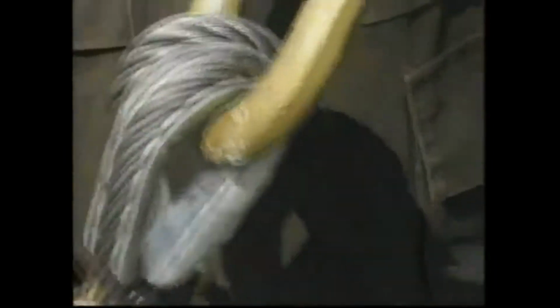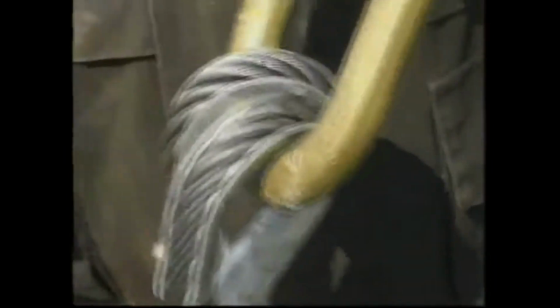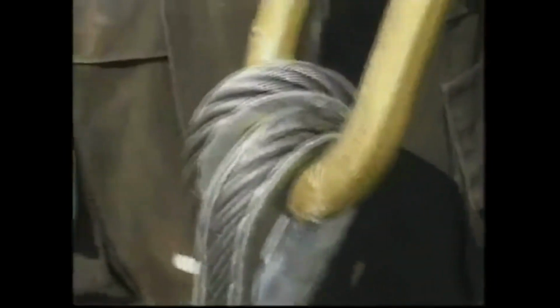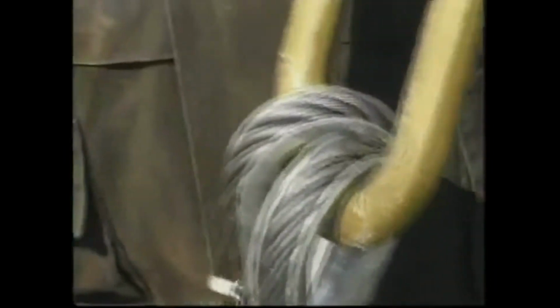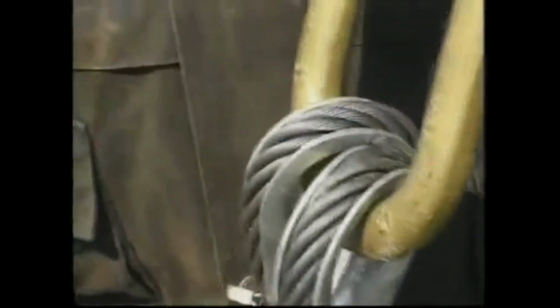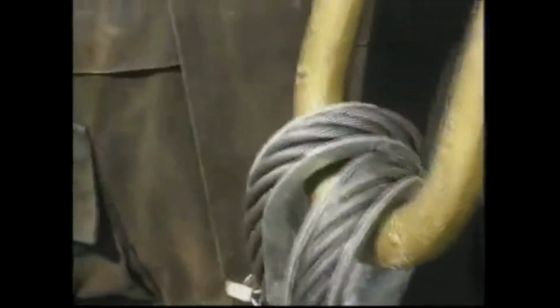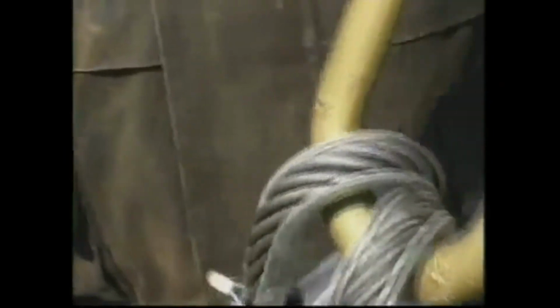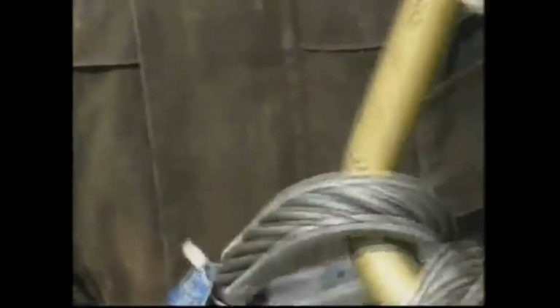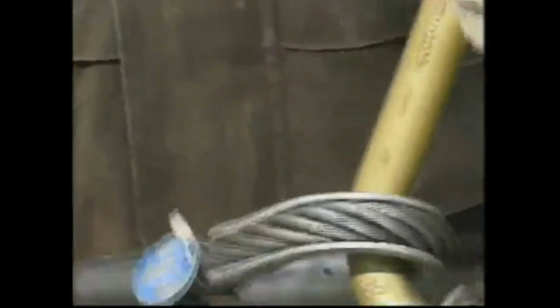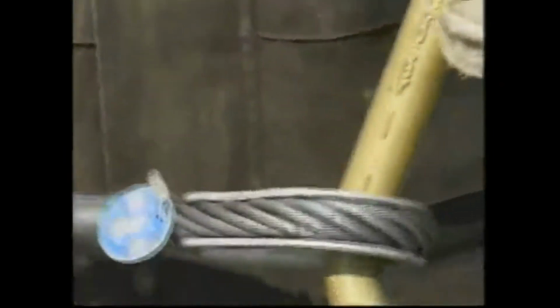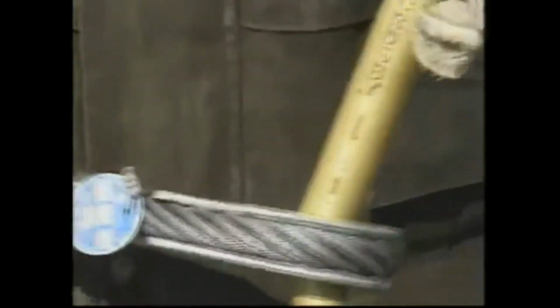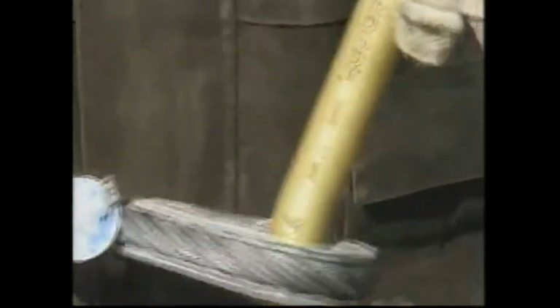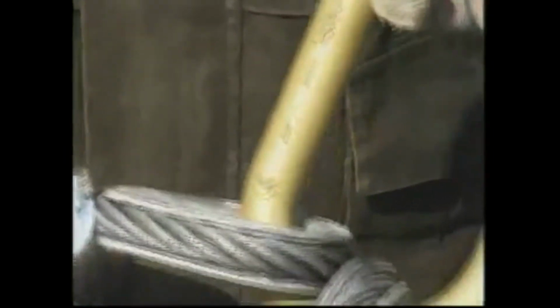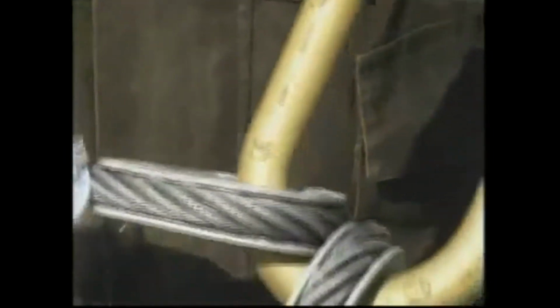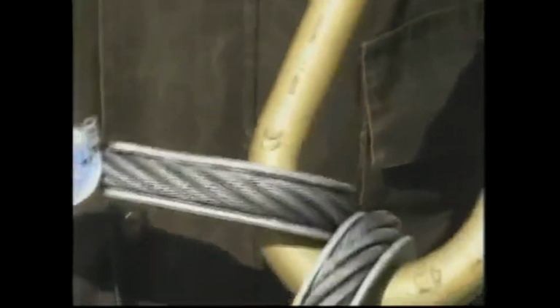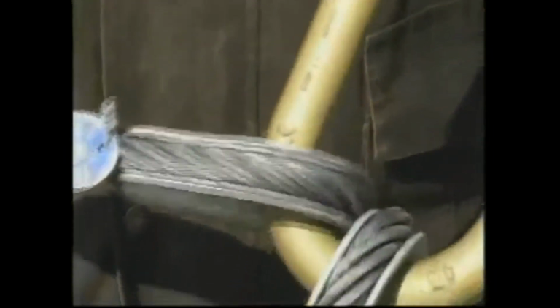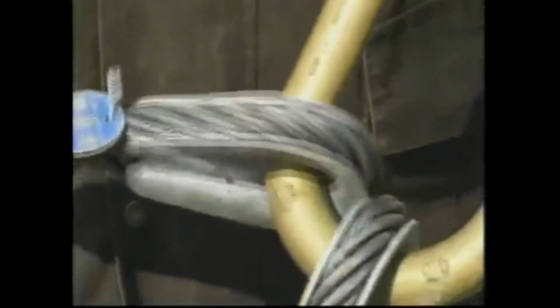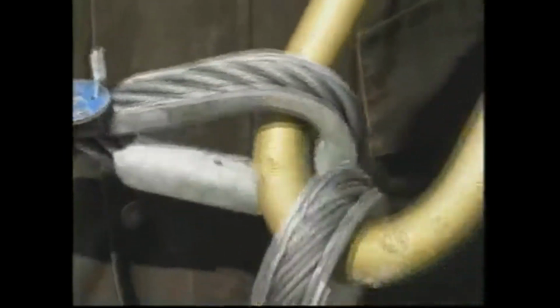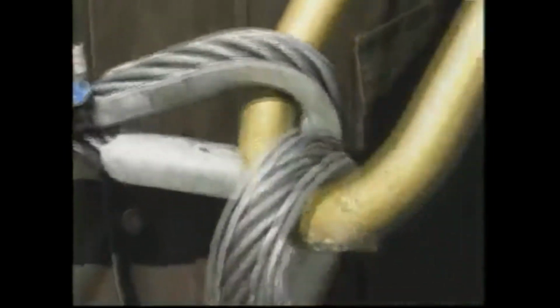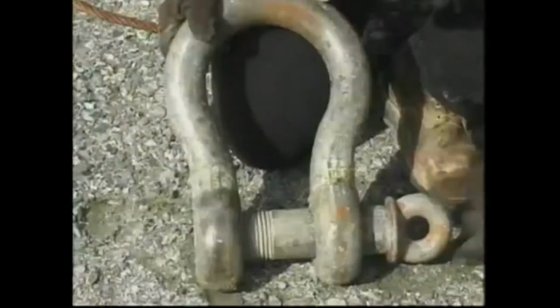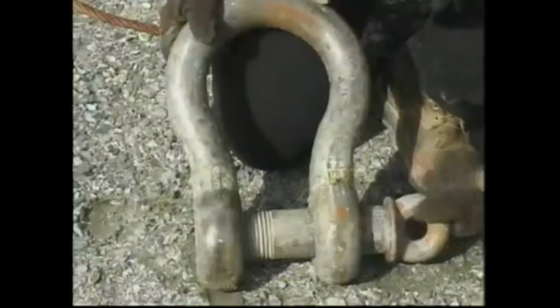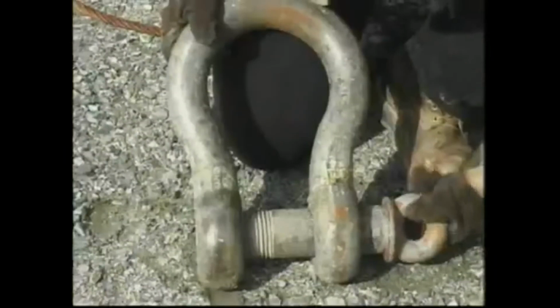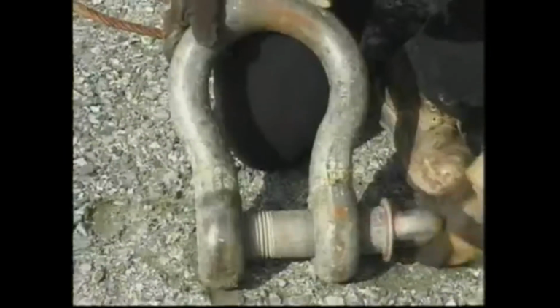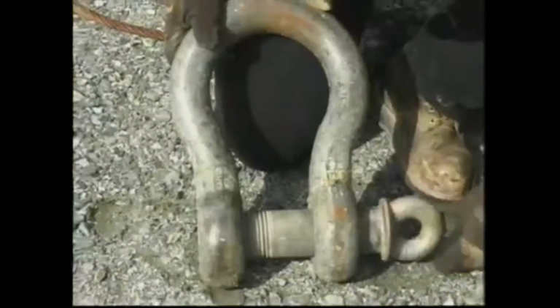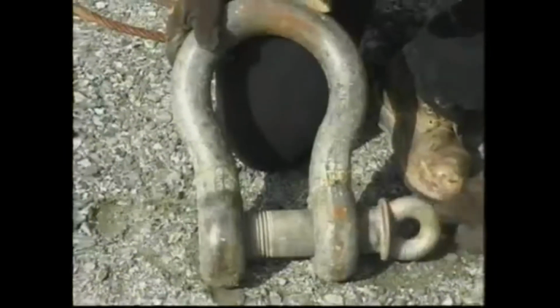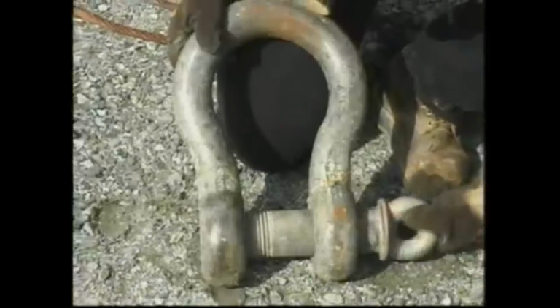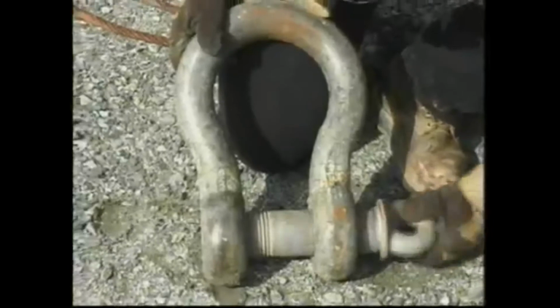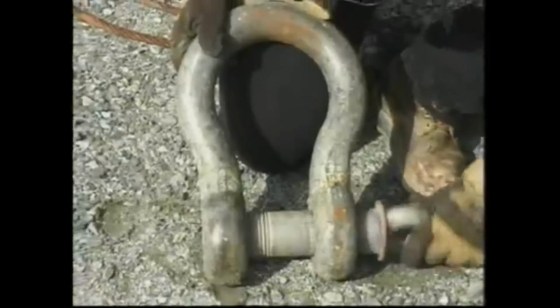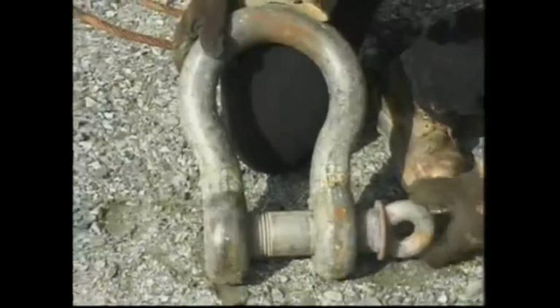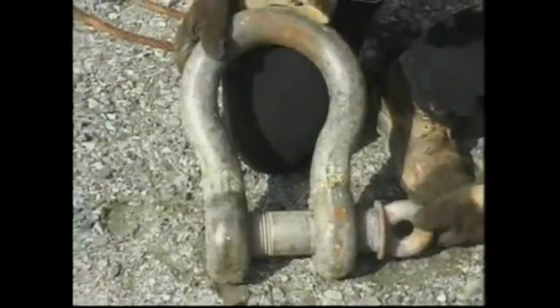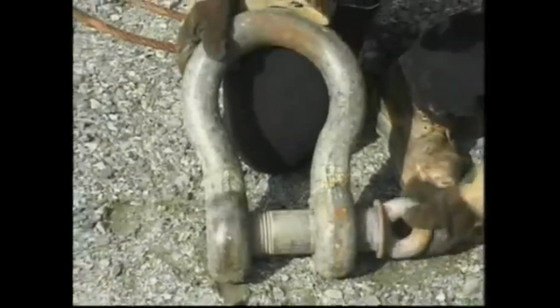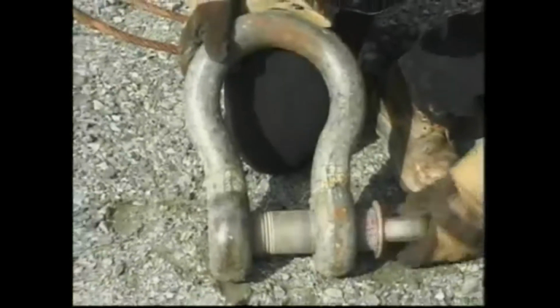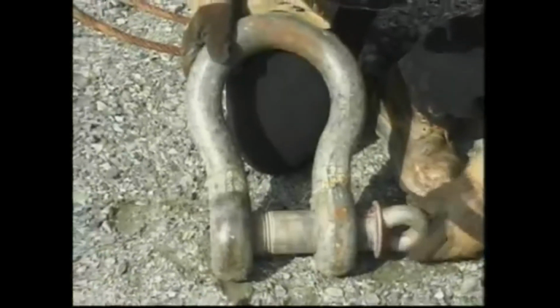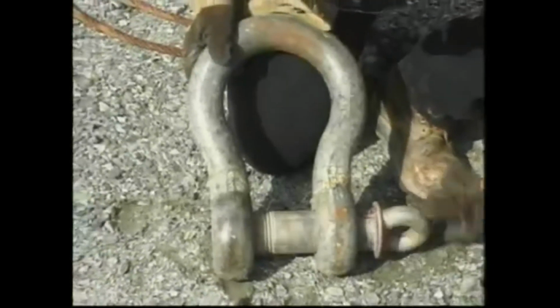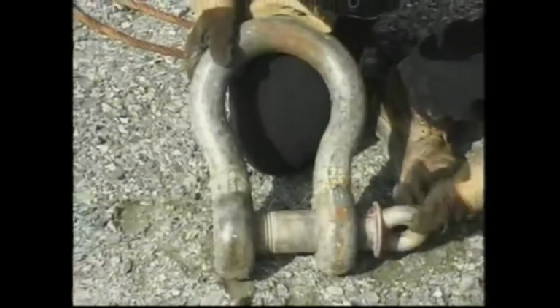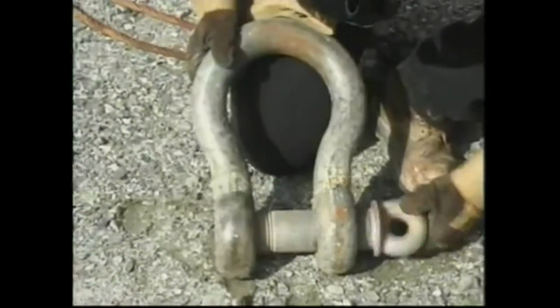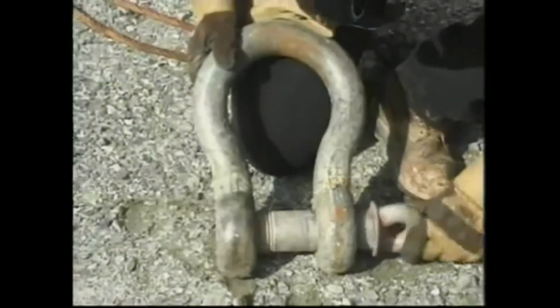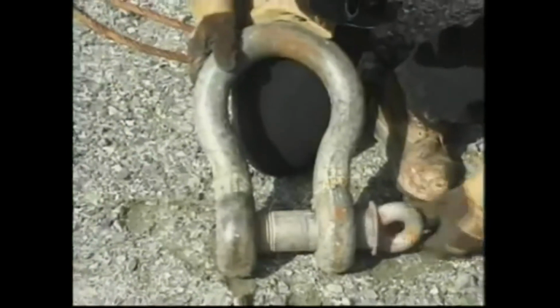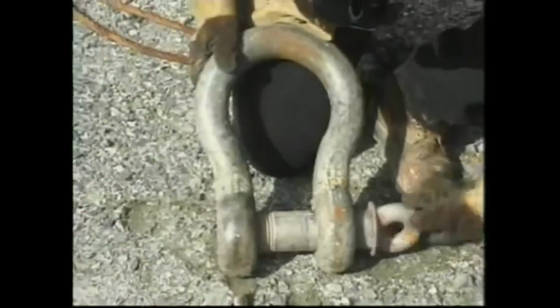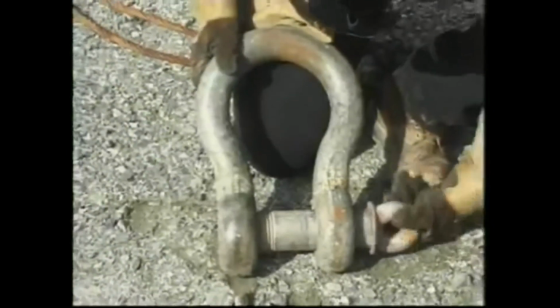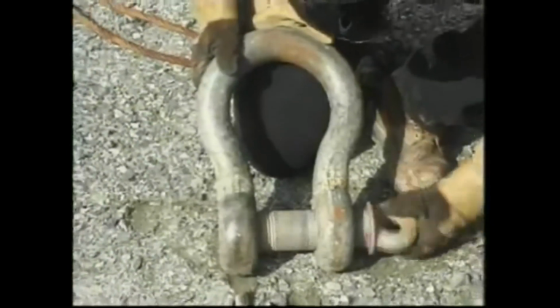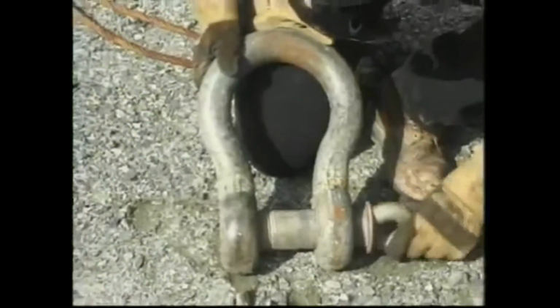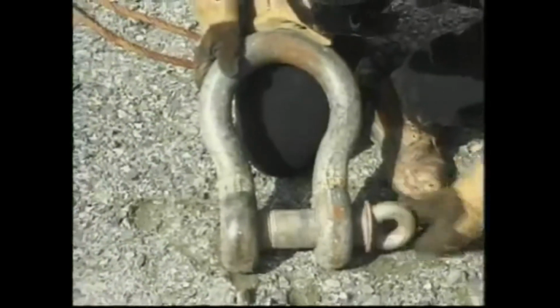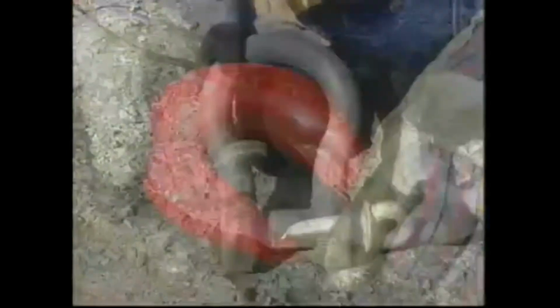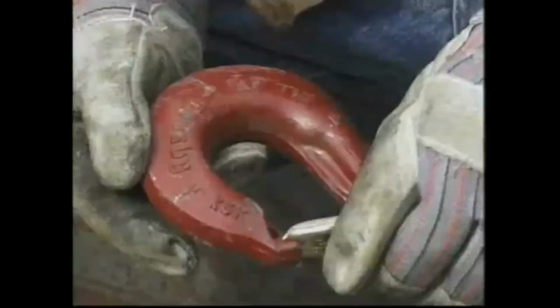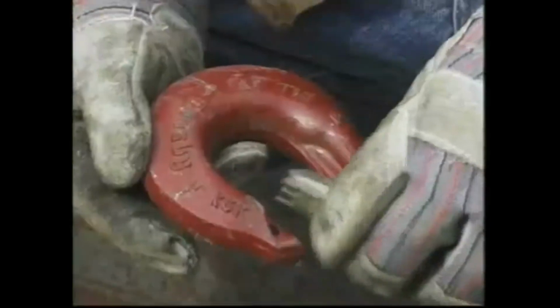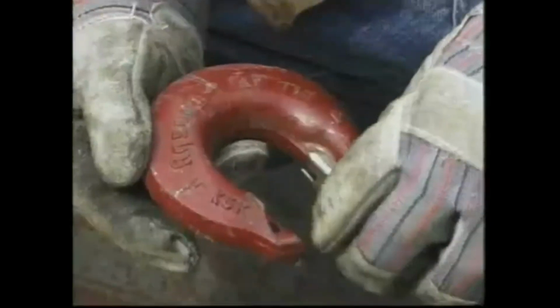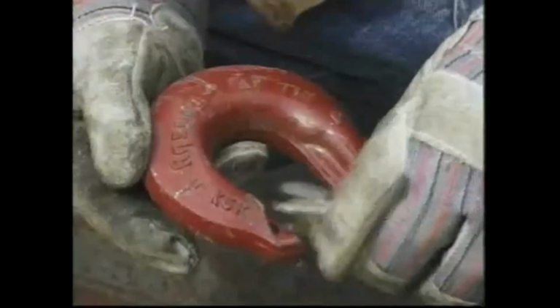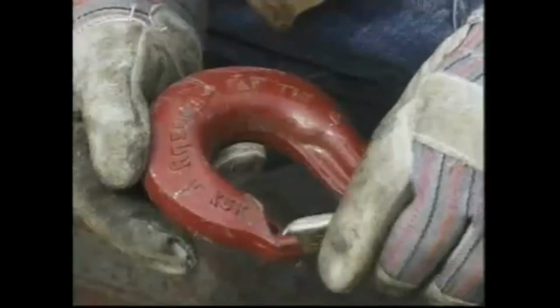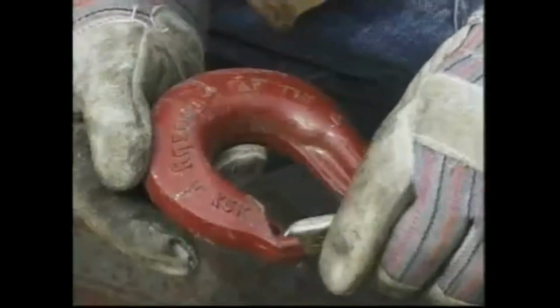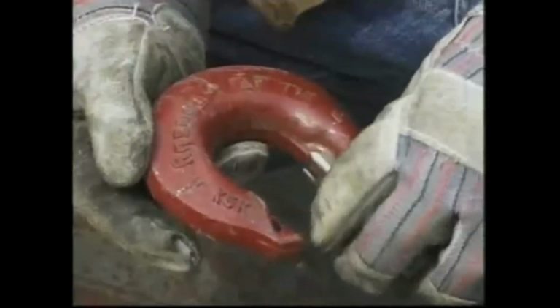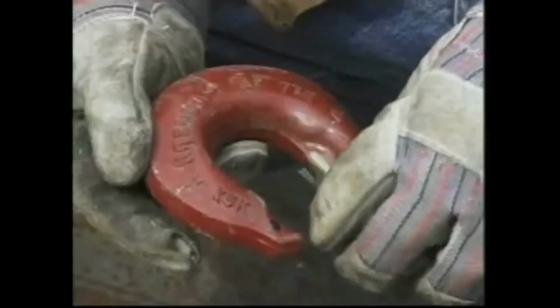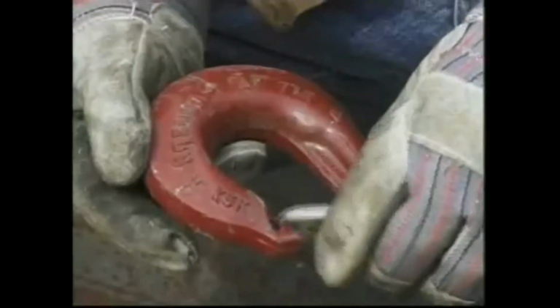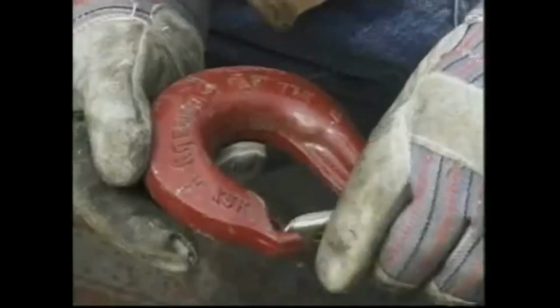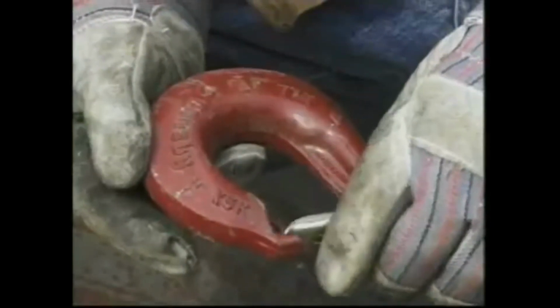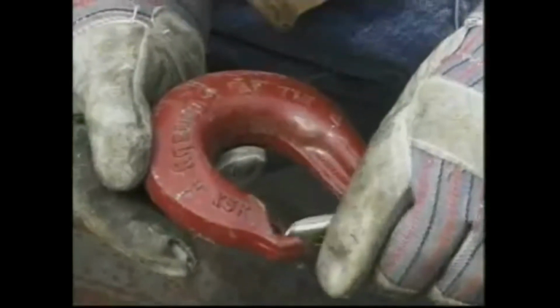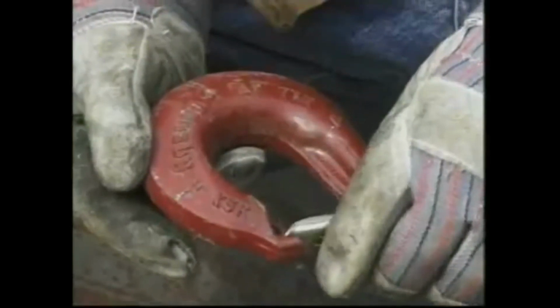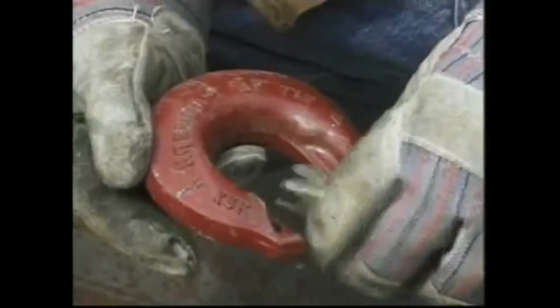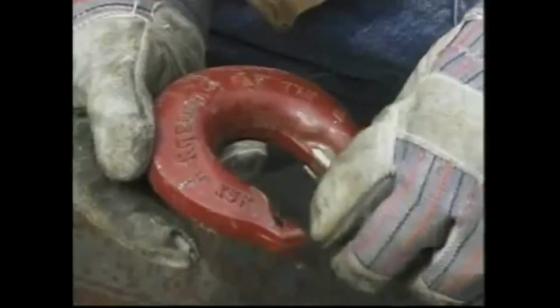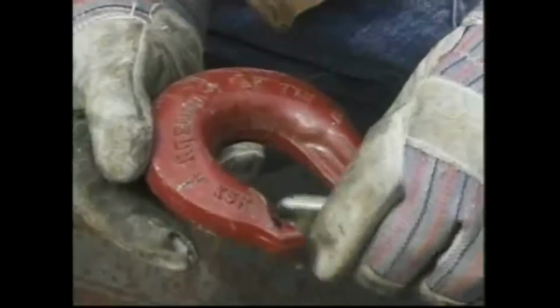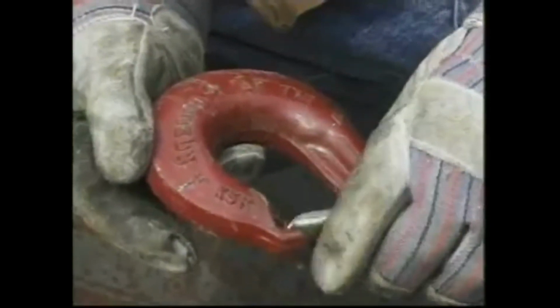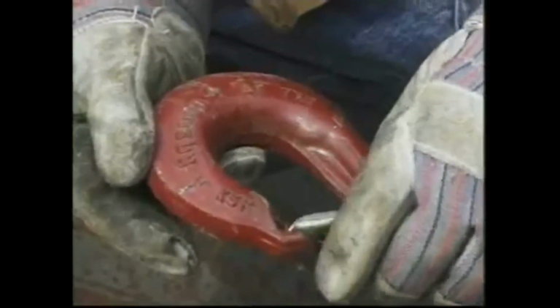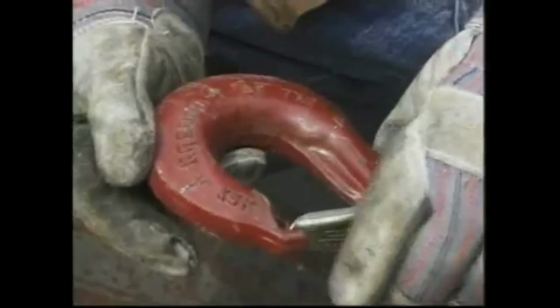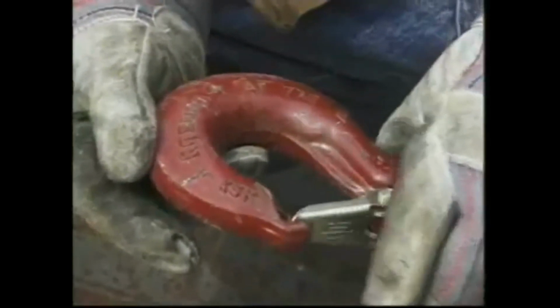Inspect all the hardware before the start of each shift — the hooks, clamps, rings, and shackles. If they don't meet the manufacturer's standards, don't use them. Either retire them permanently or take them to the tool house for repair.